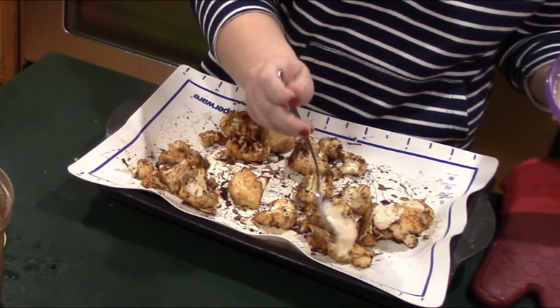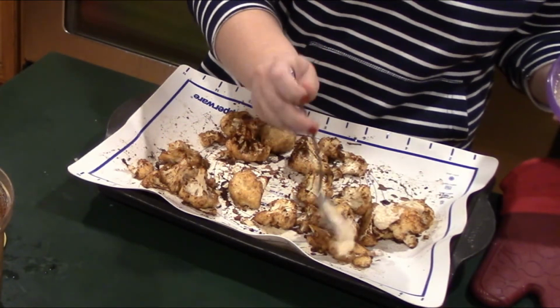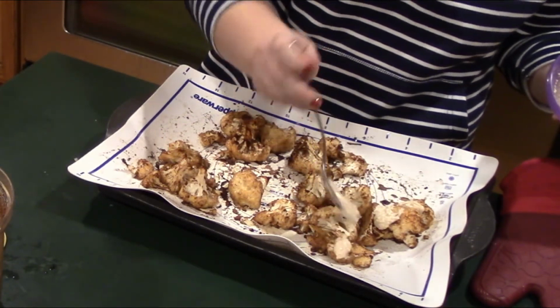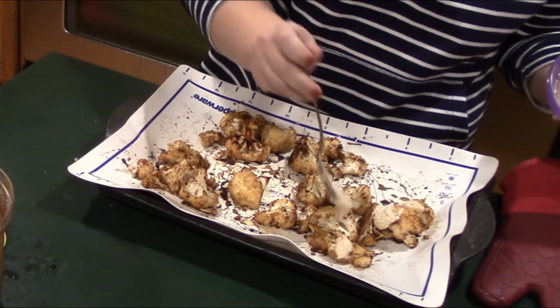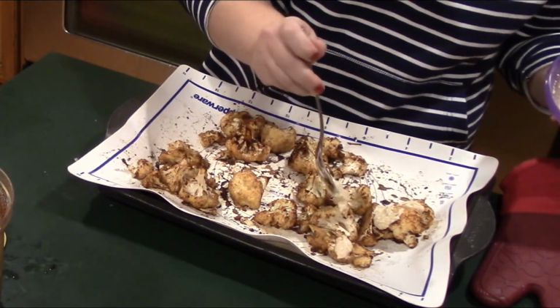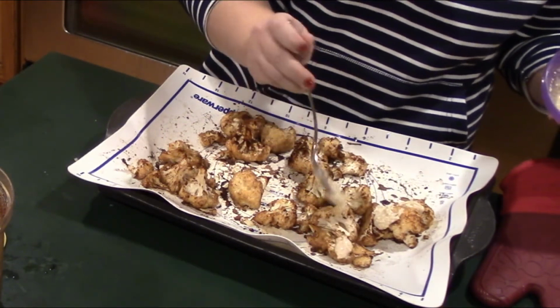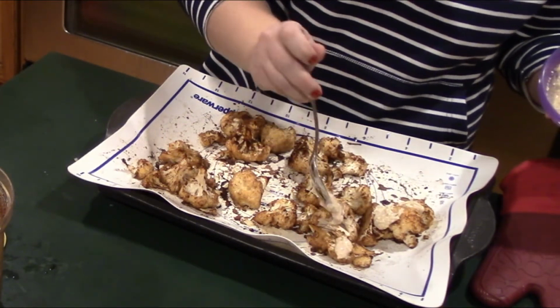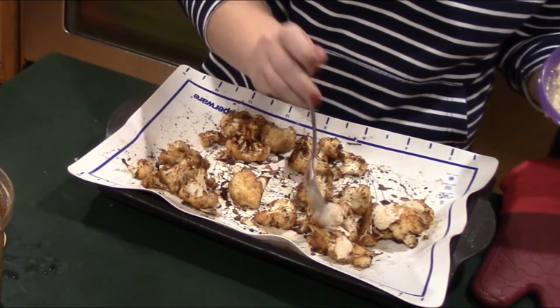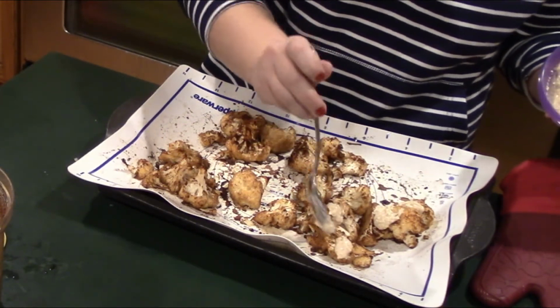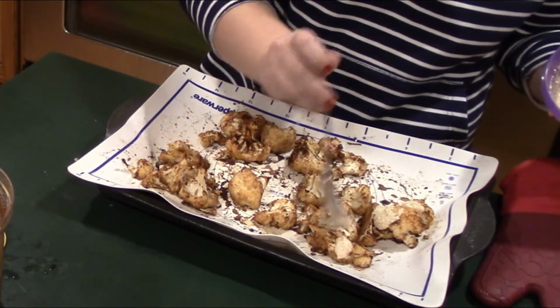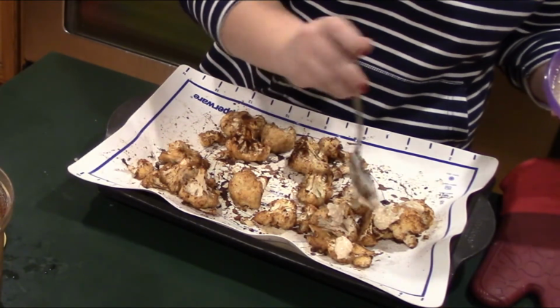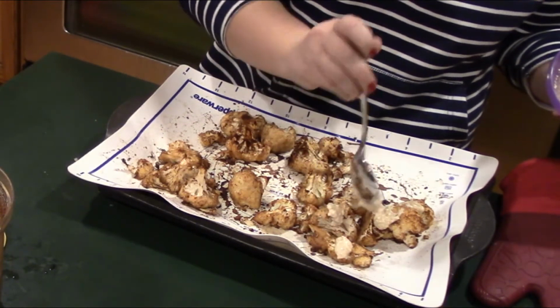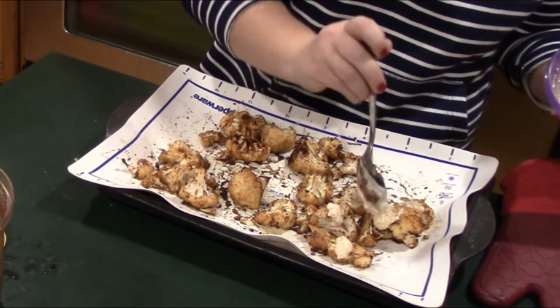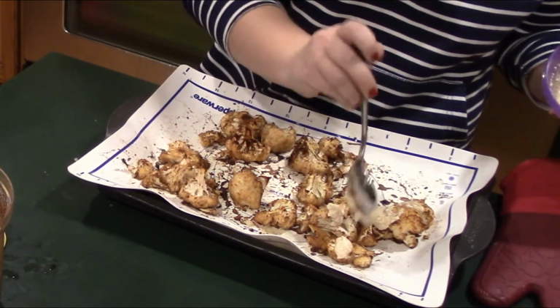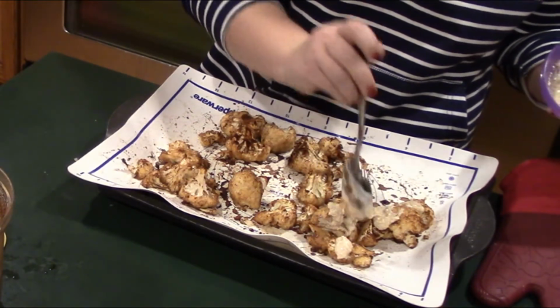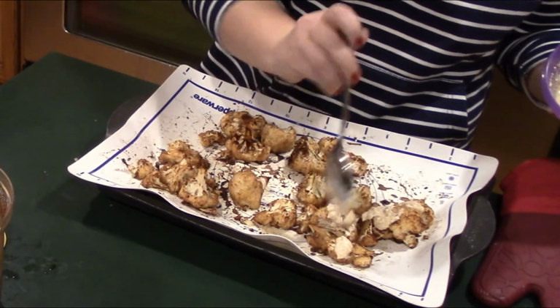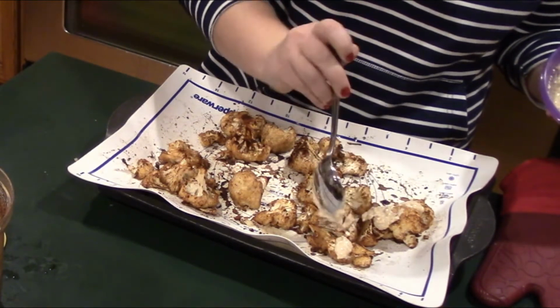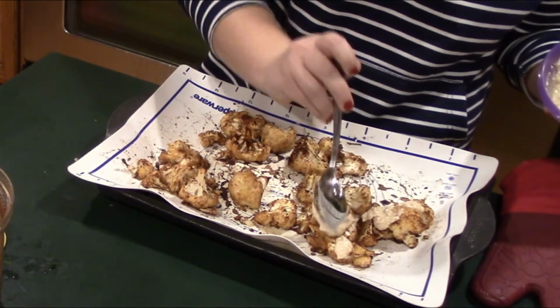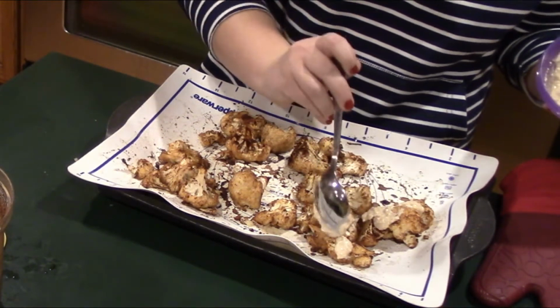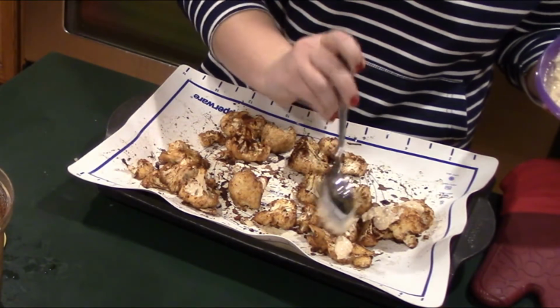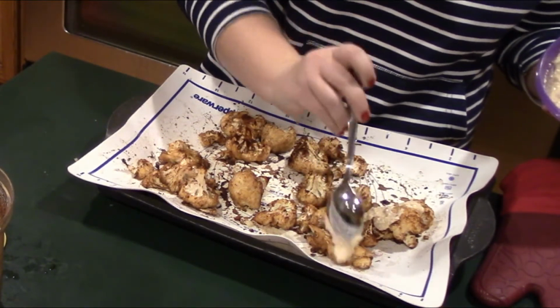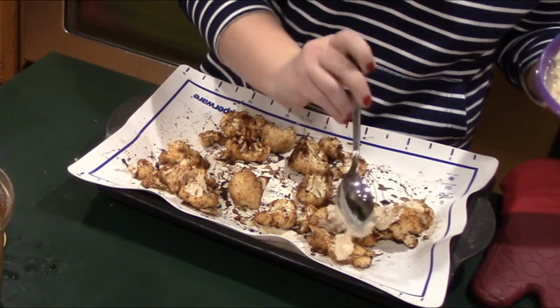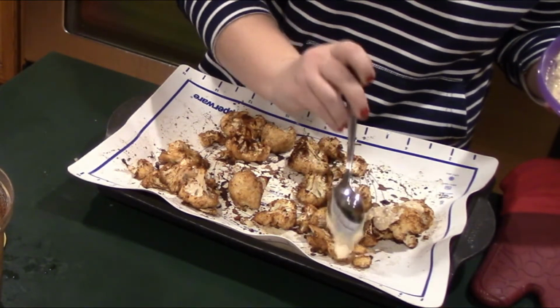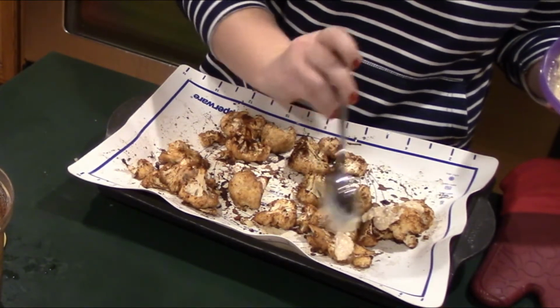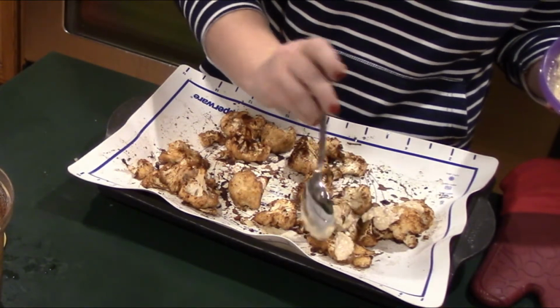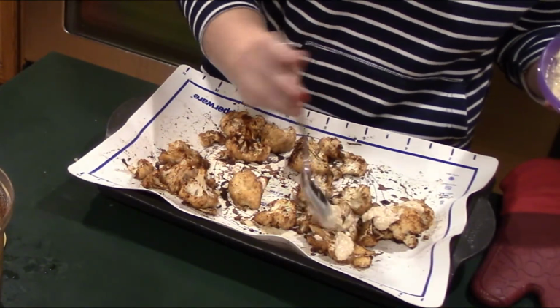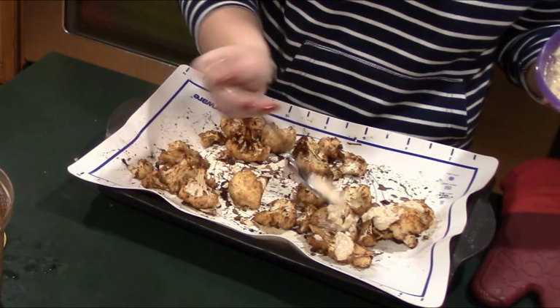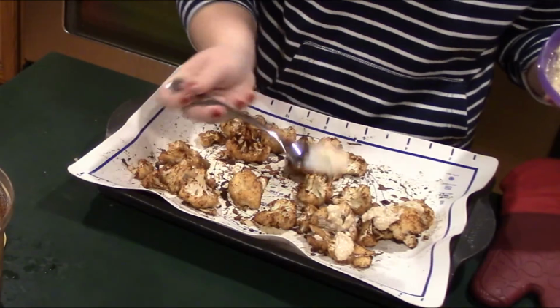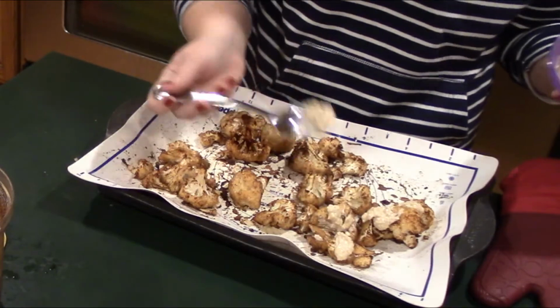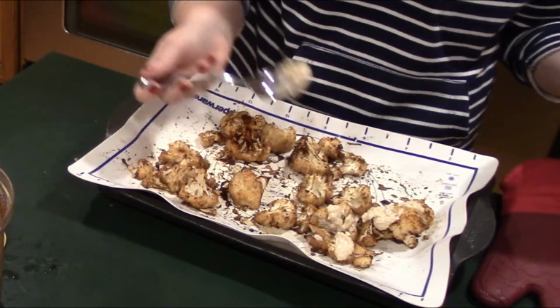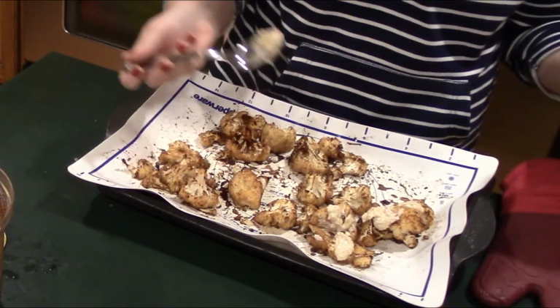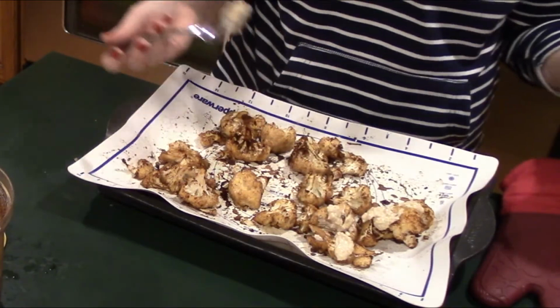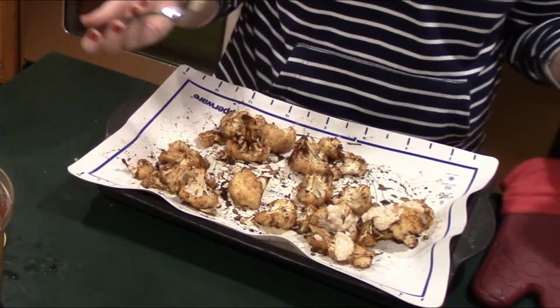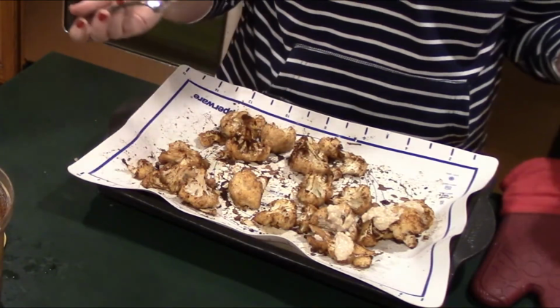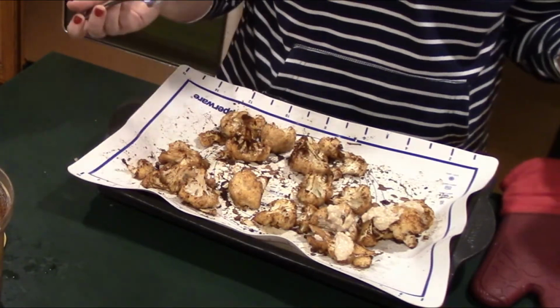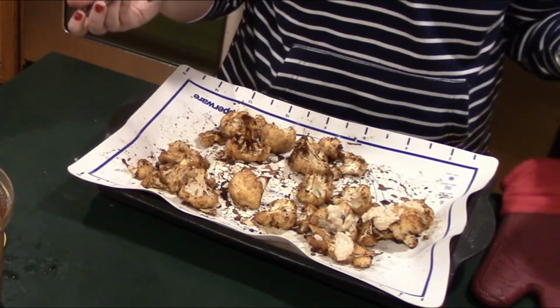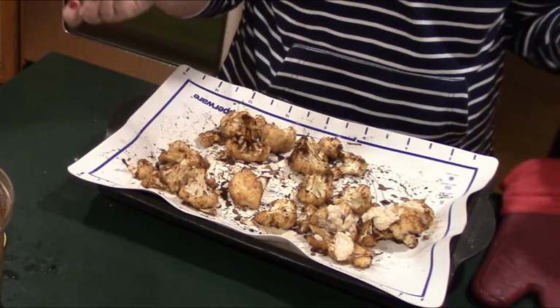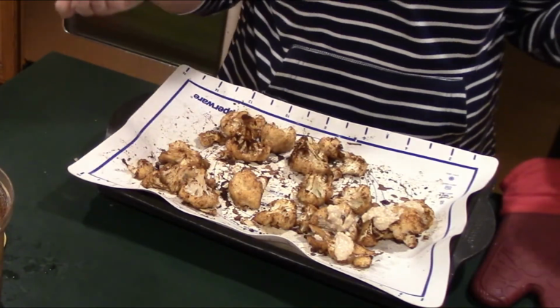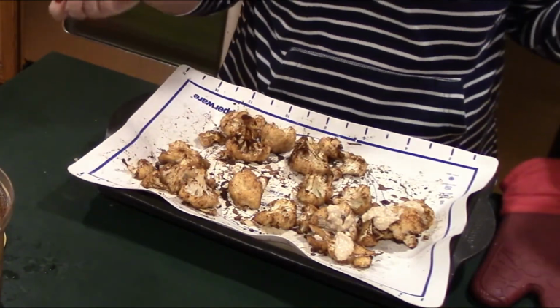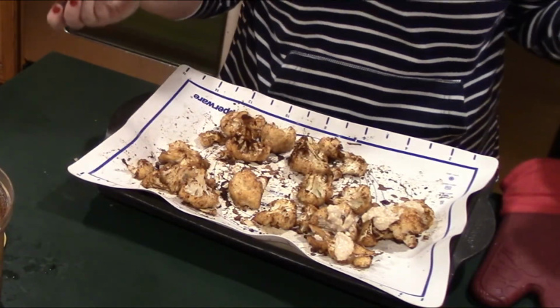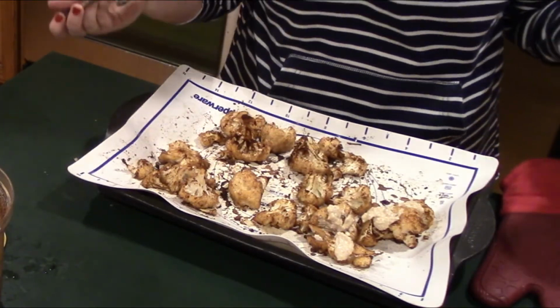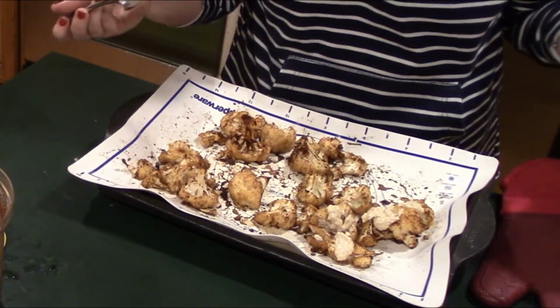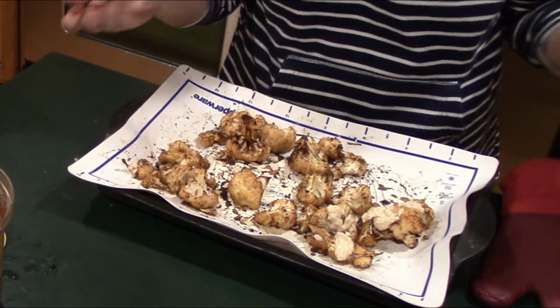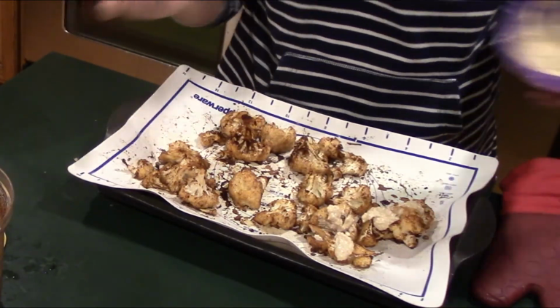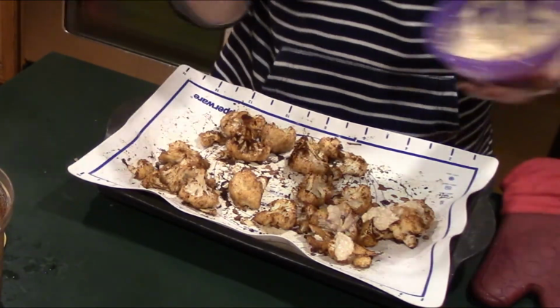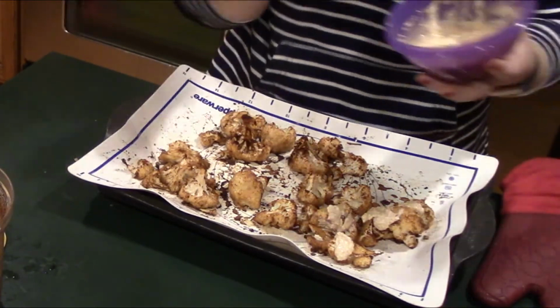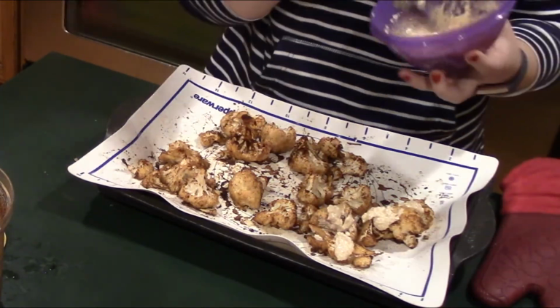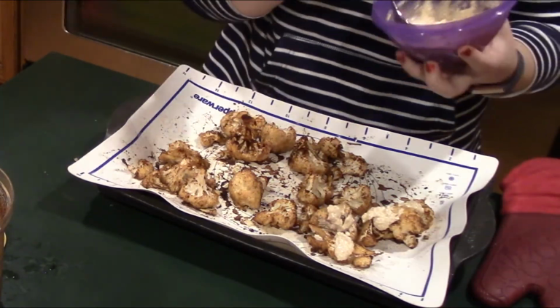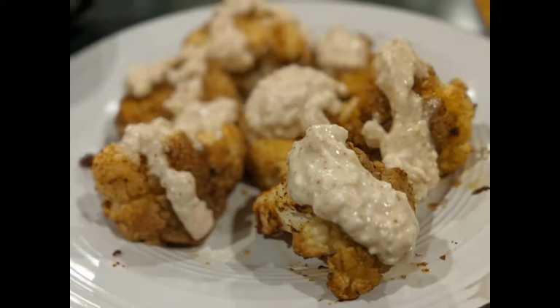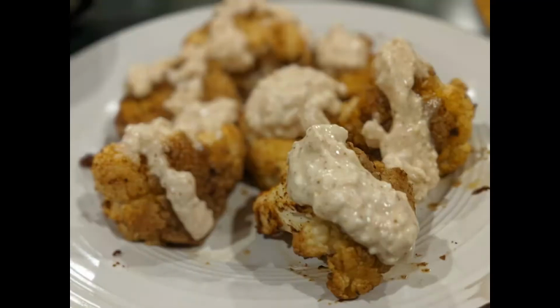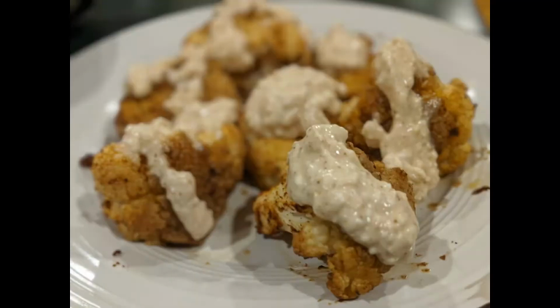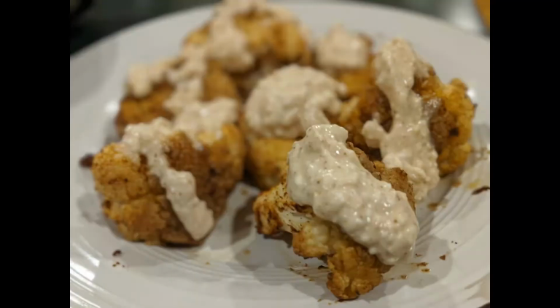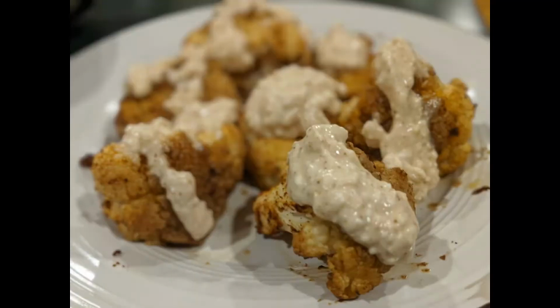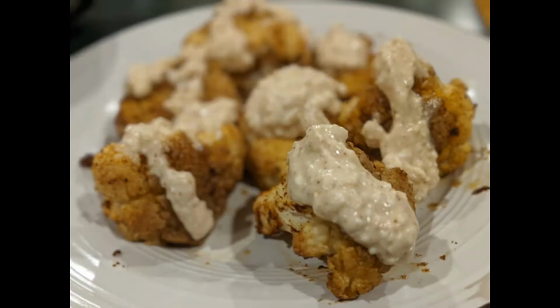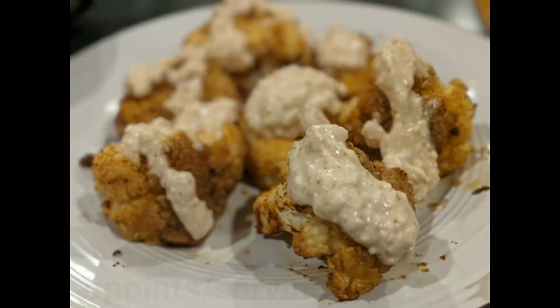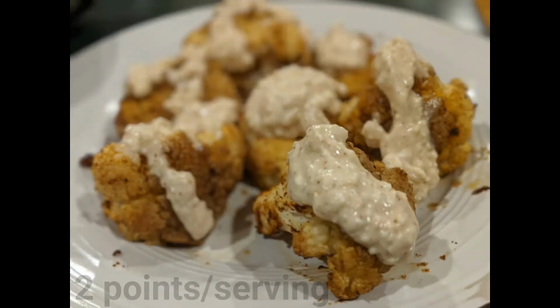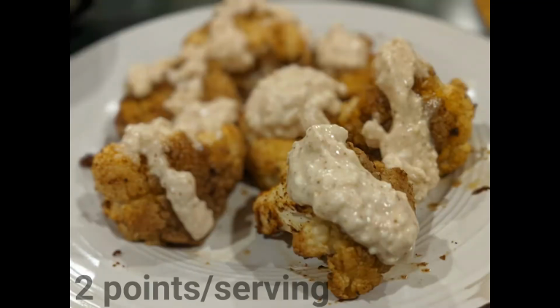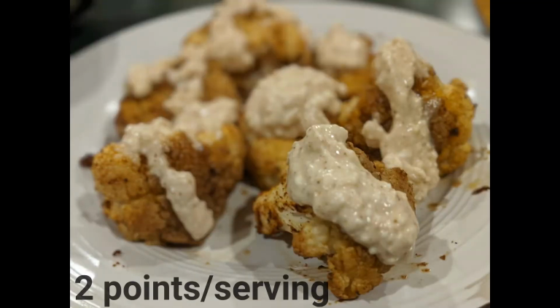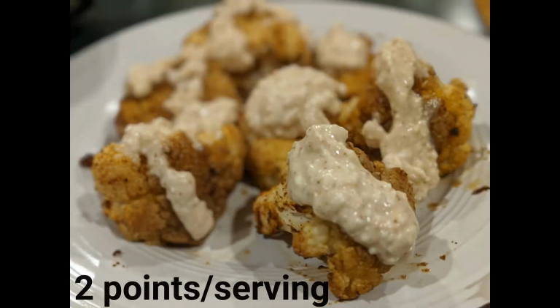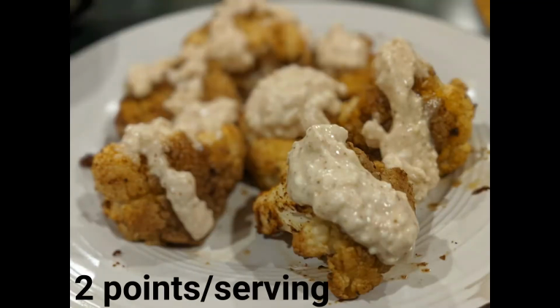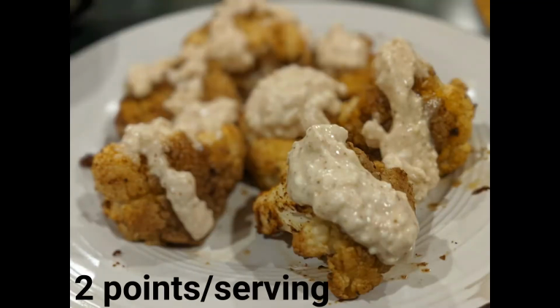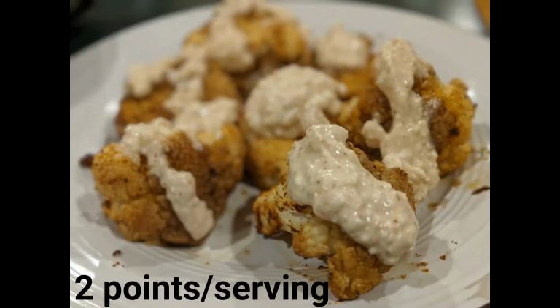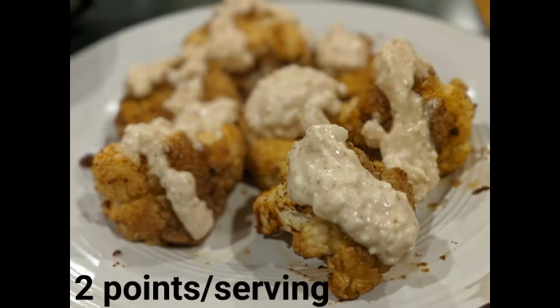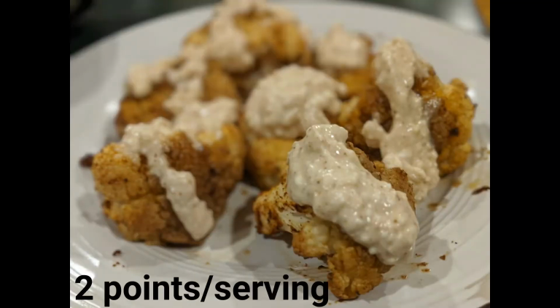For more recipes that are fast, simple, and easy to do, make sure you subscribe to my channel. Thanks for watching!